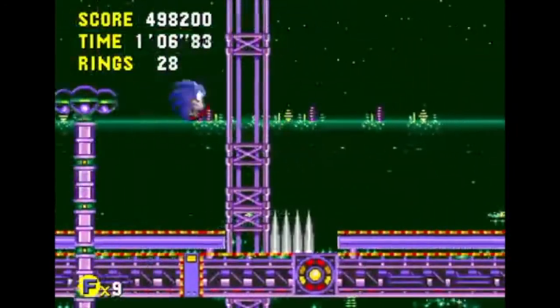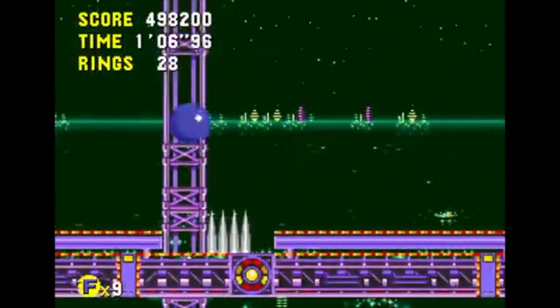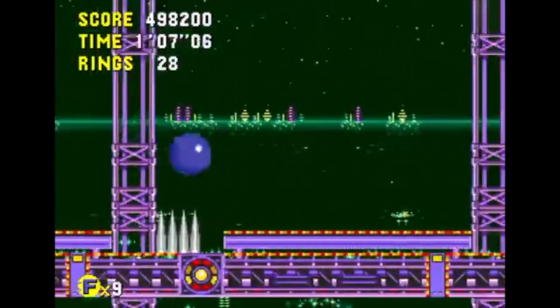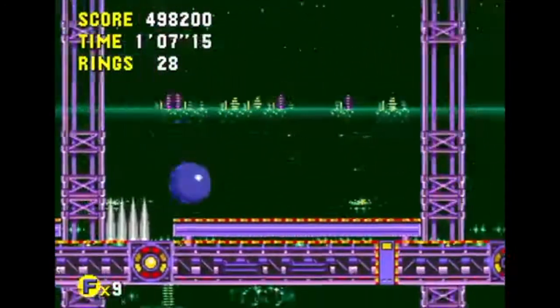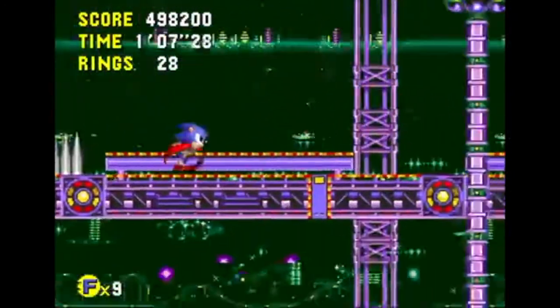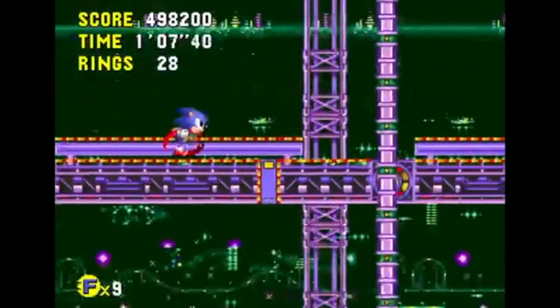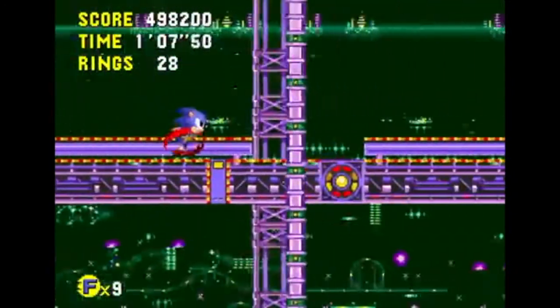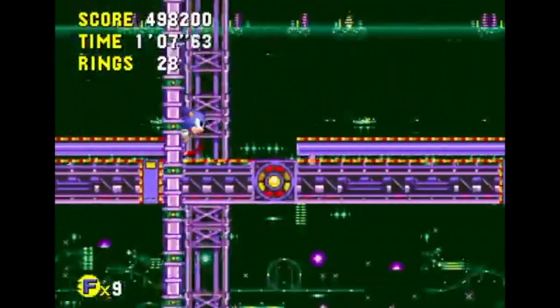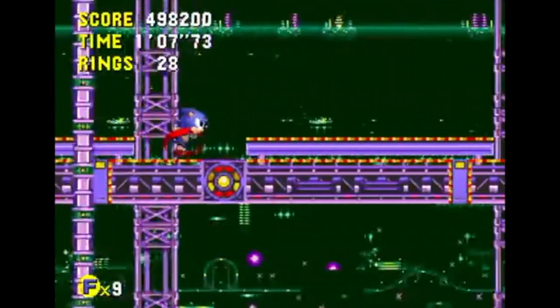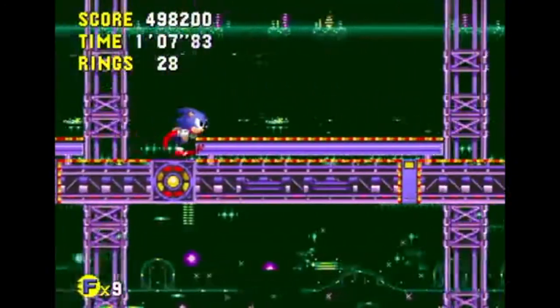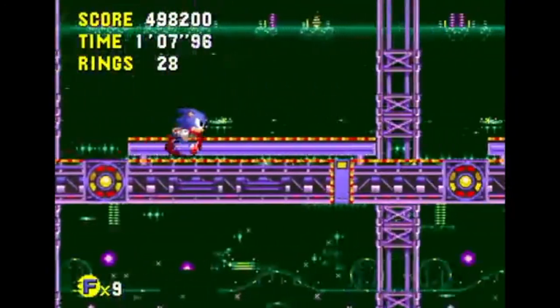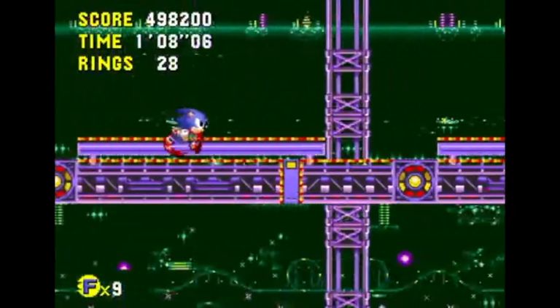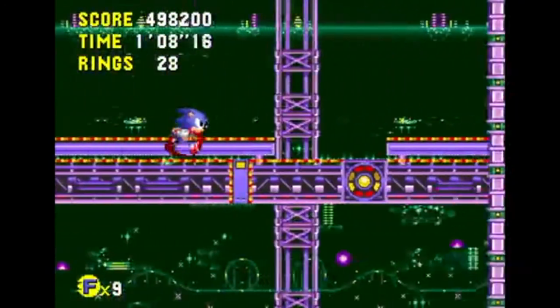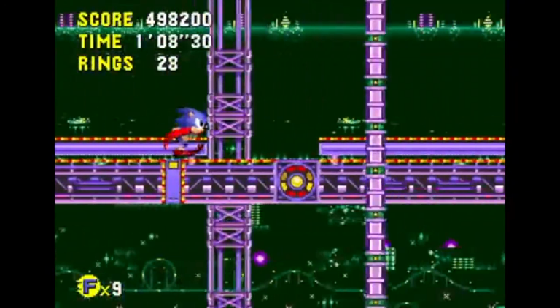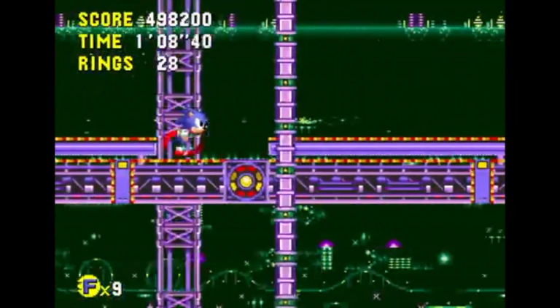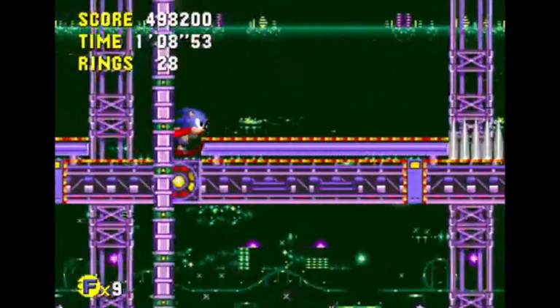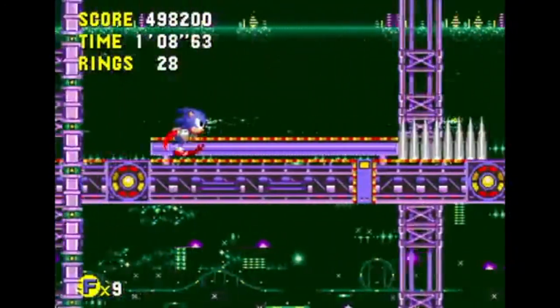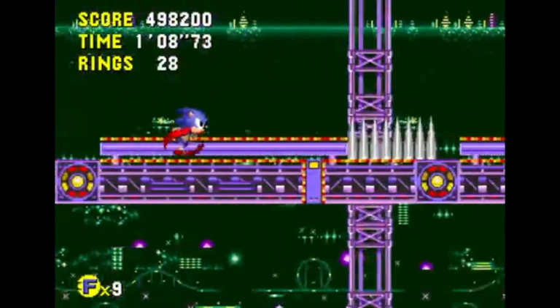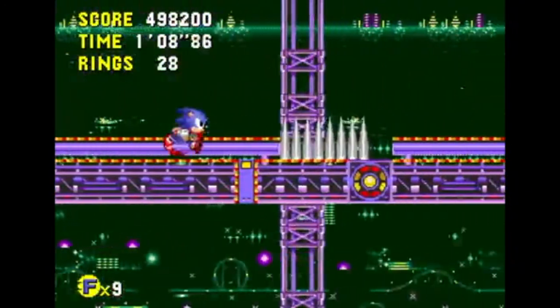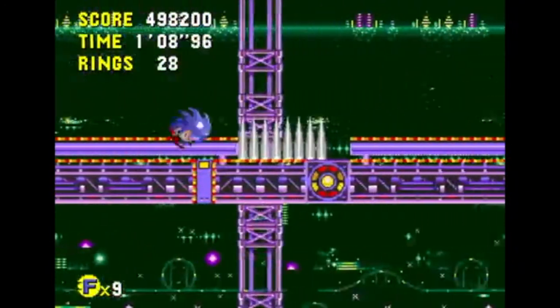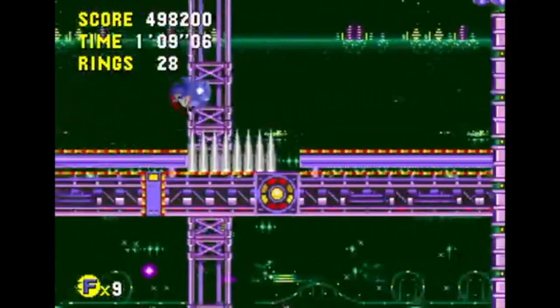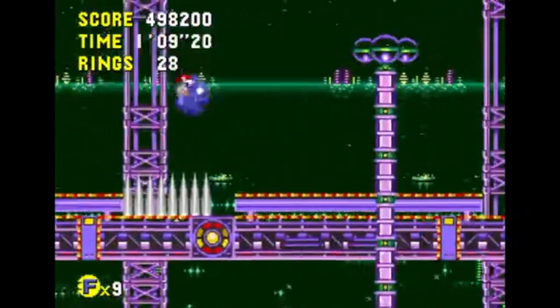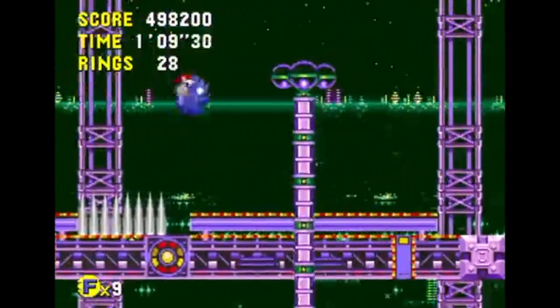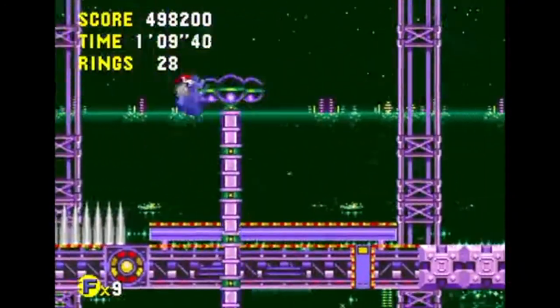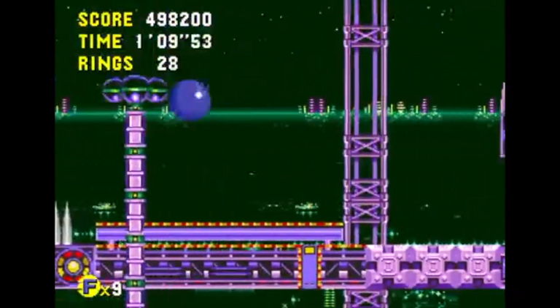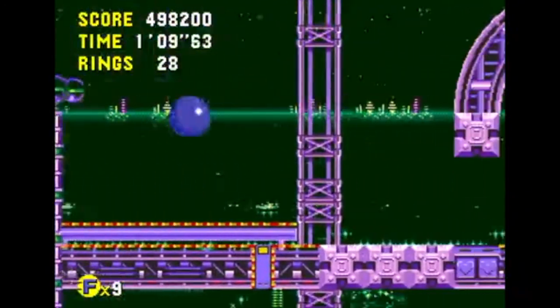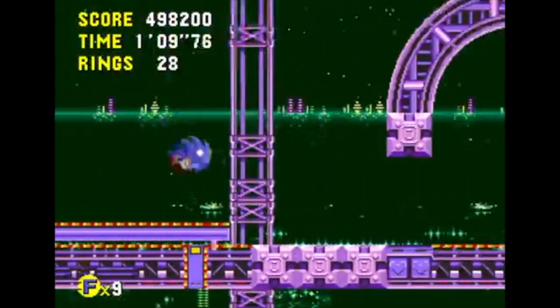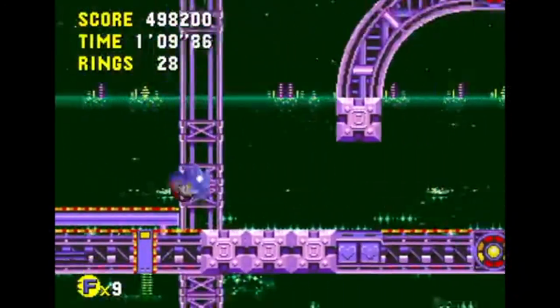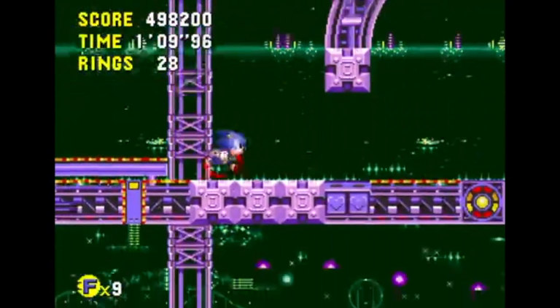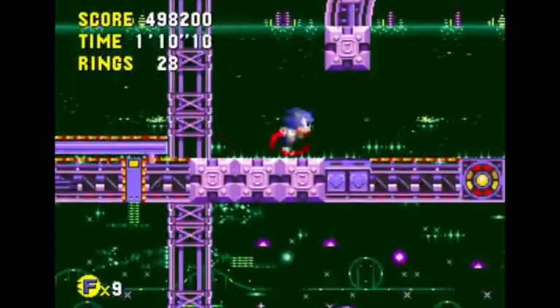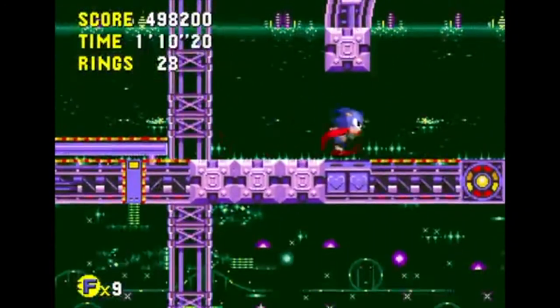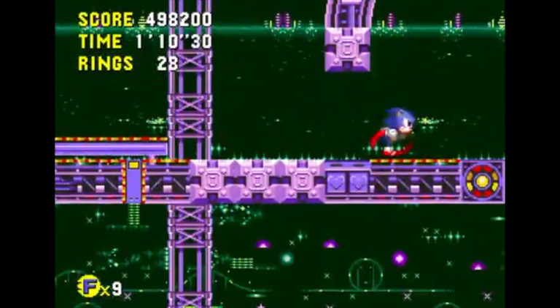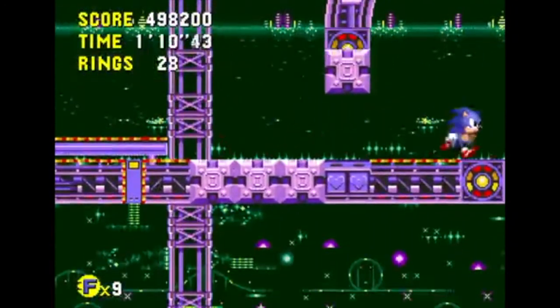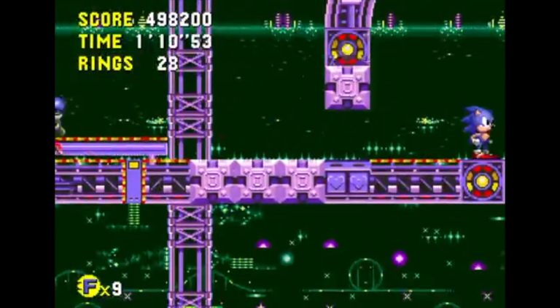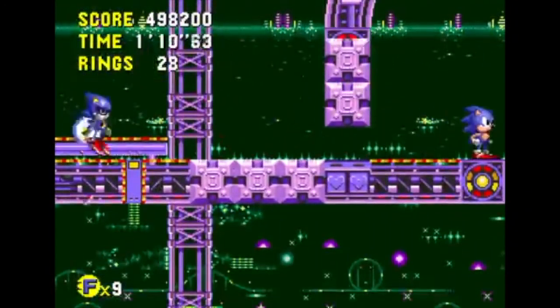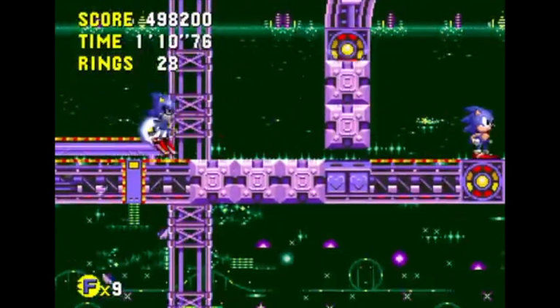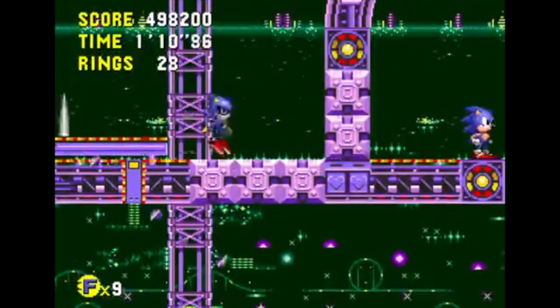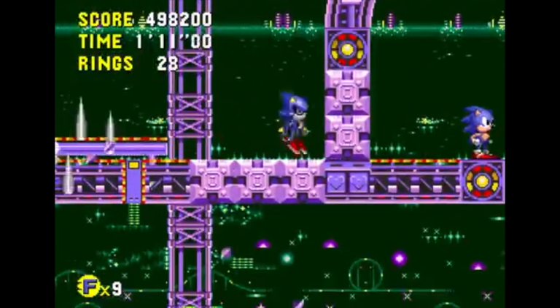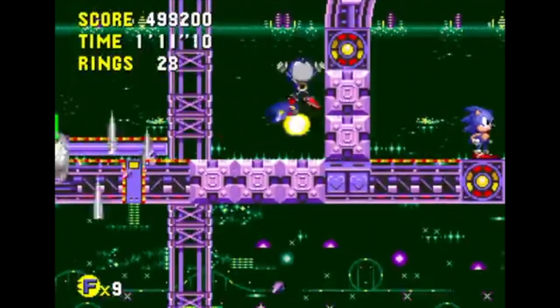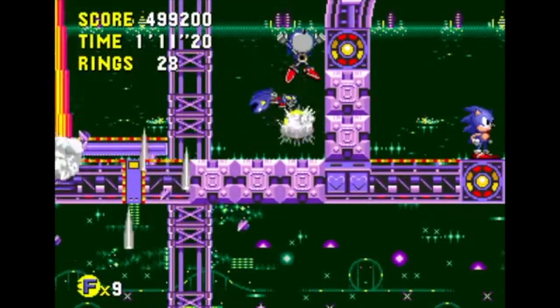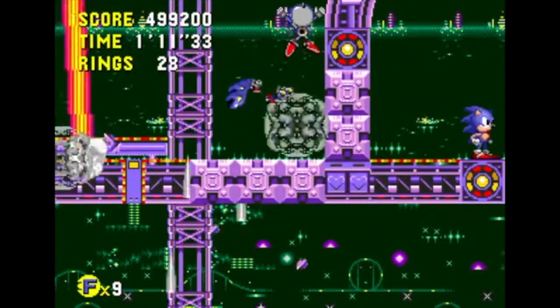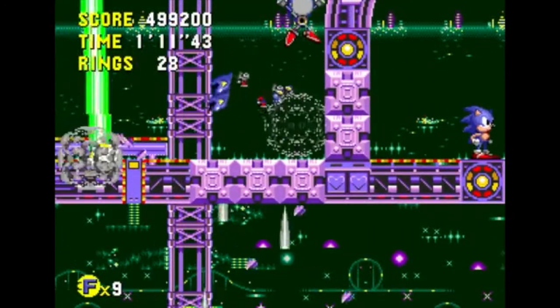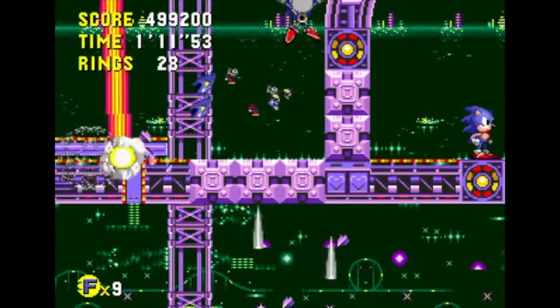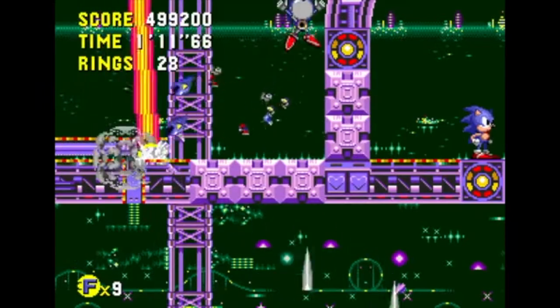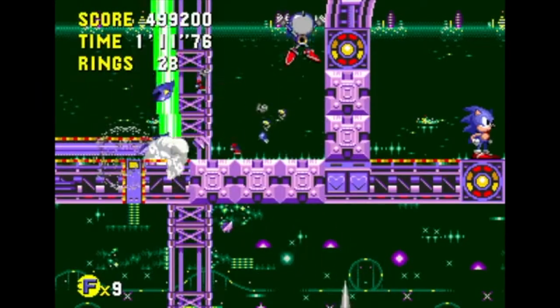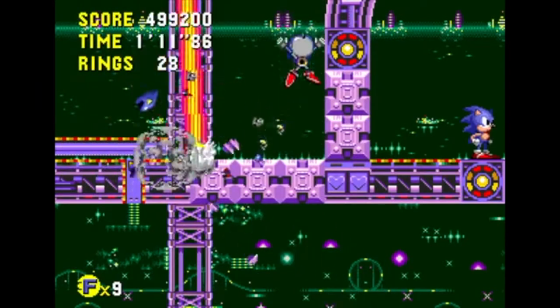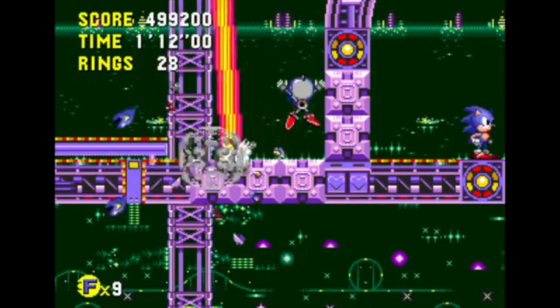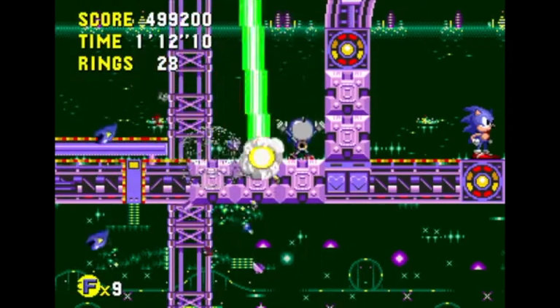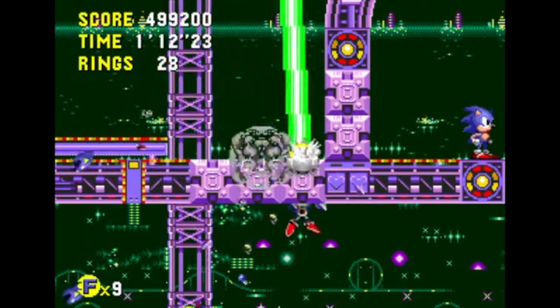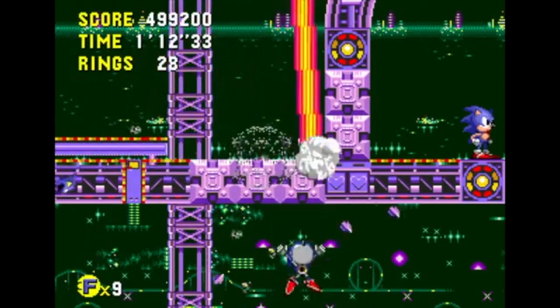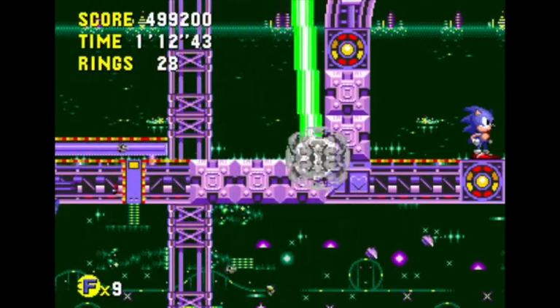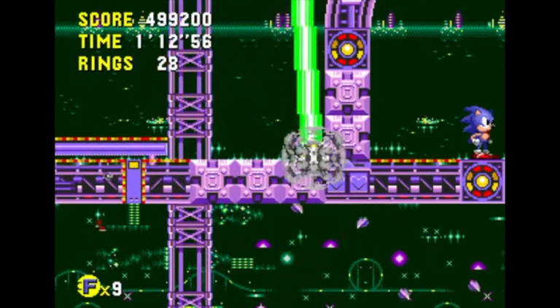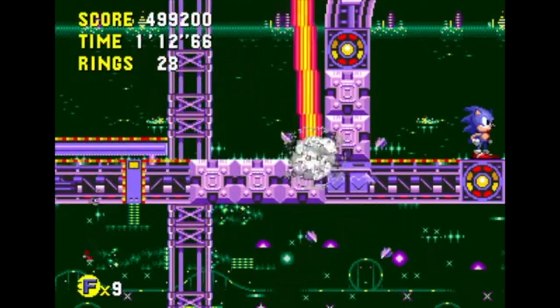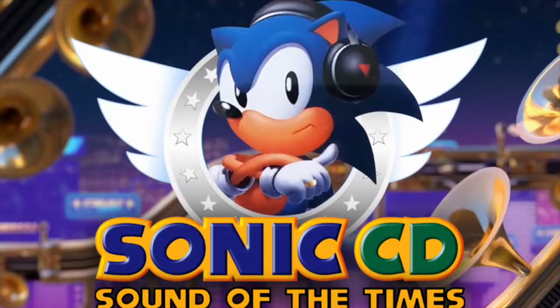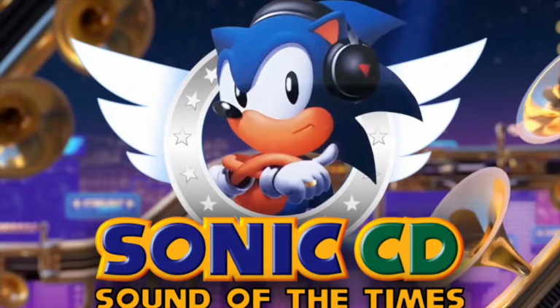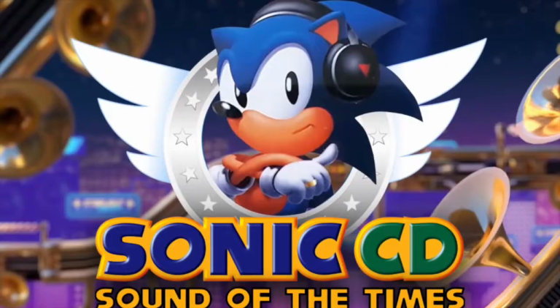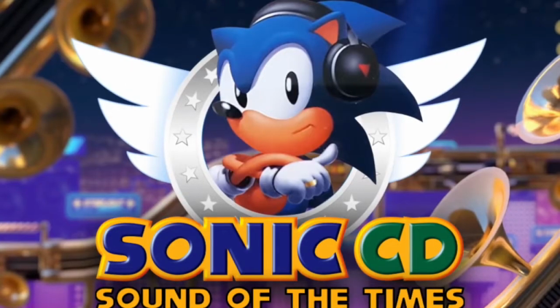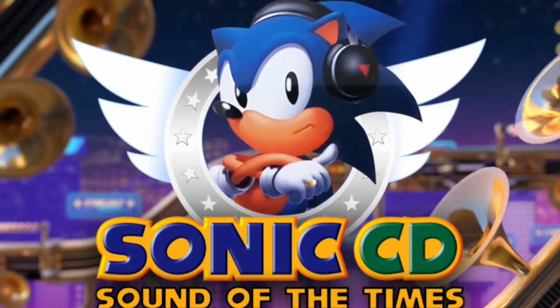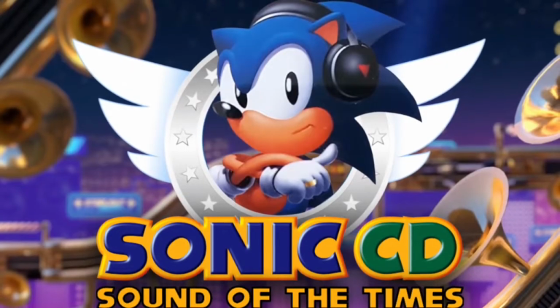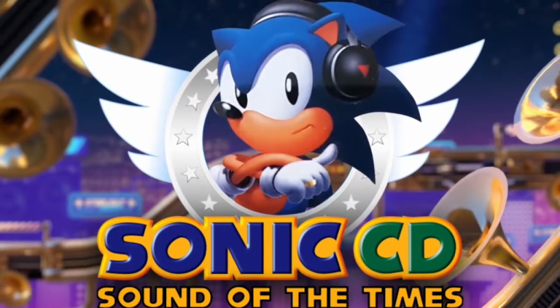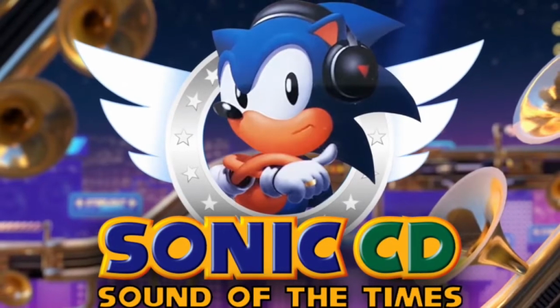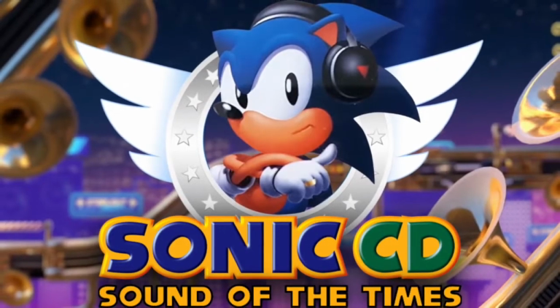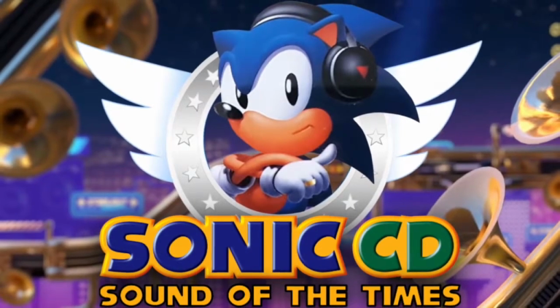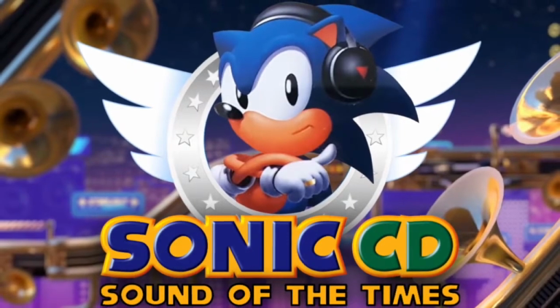So let's talk about Classic Sonic's most polarizing soundtrack: Sonic CD's OST, A Sound of the Times.